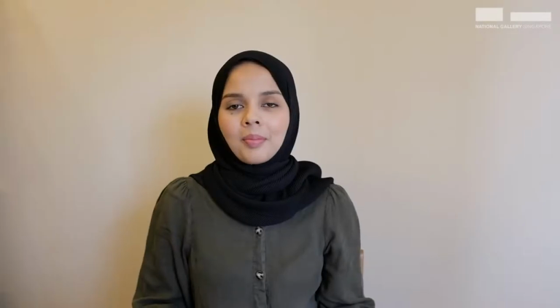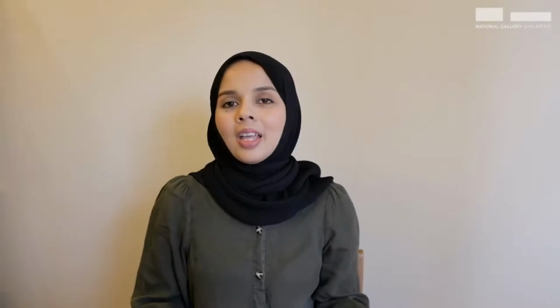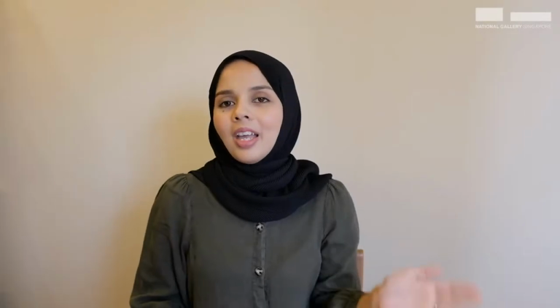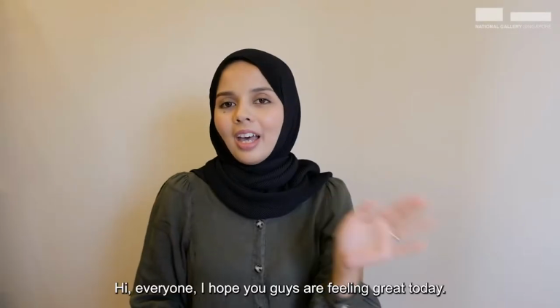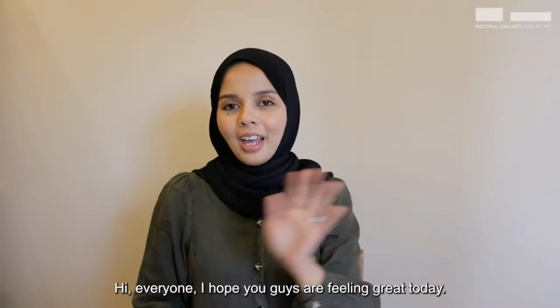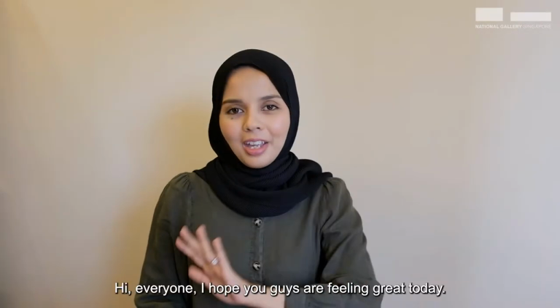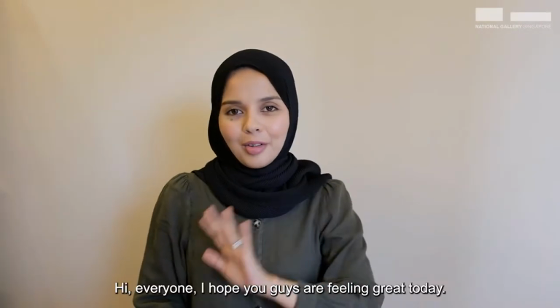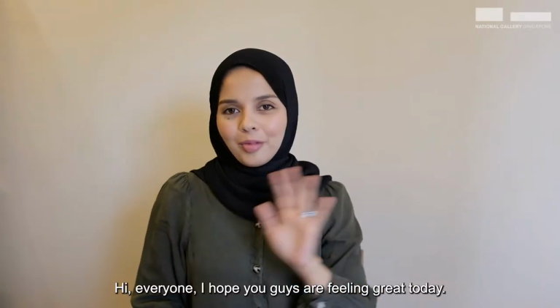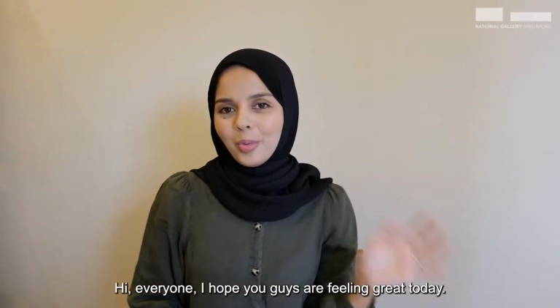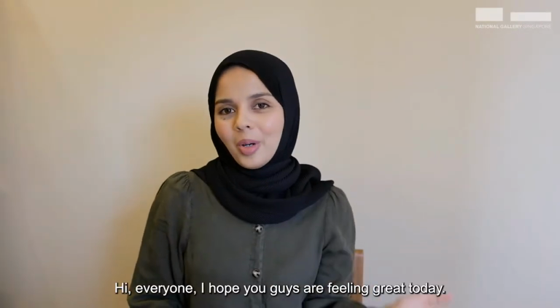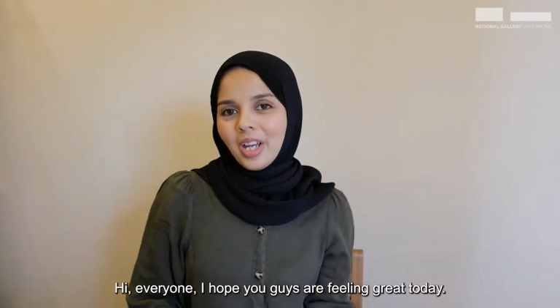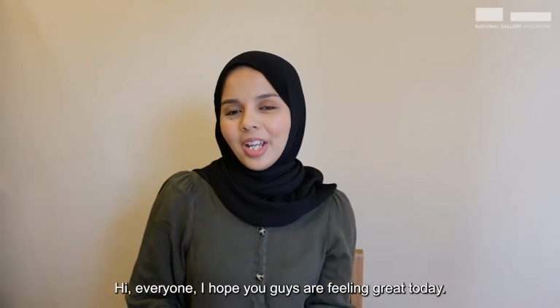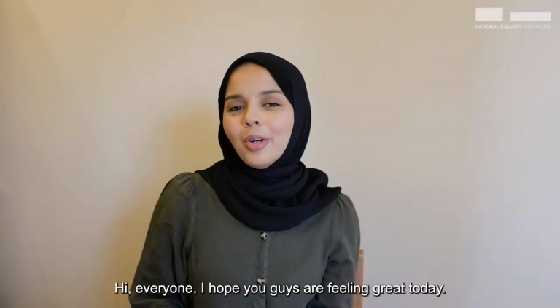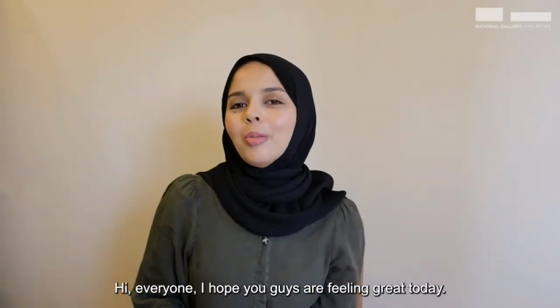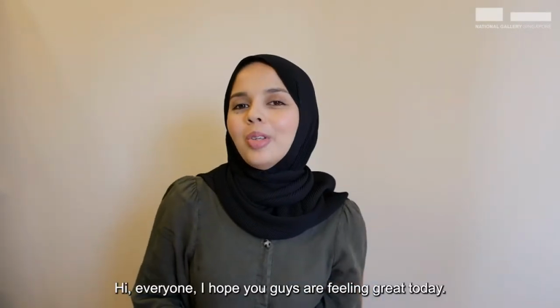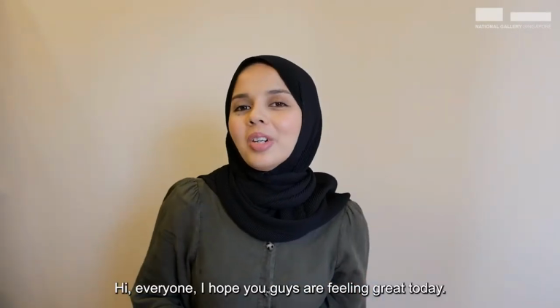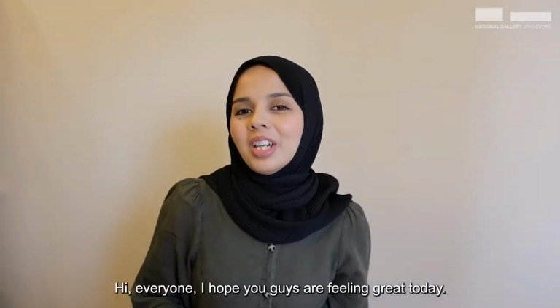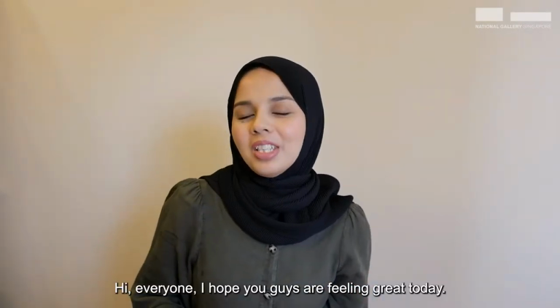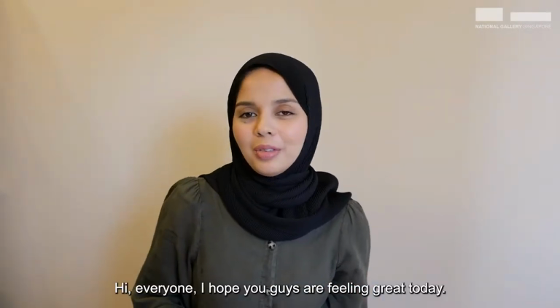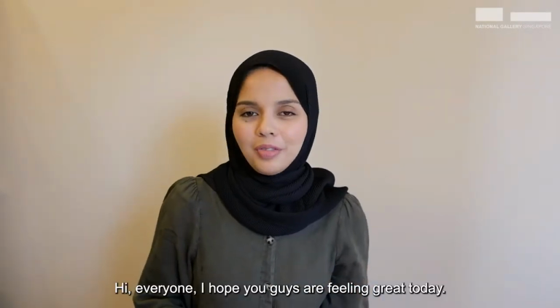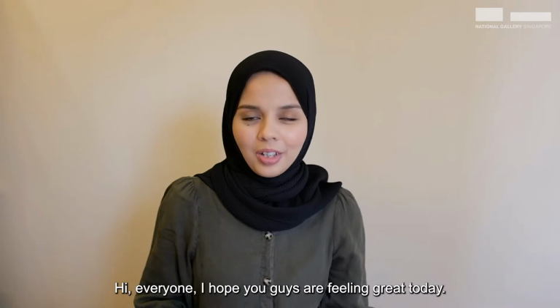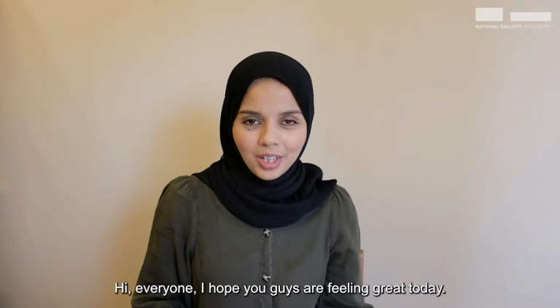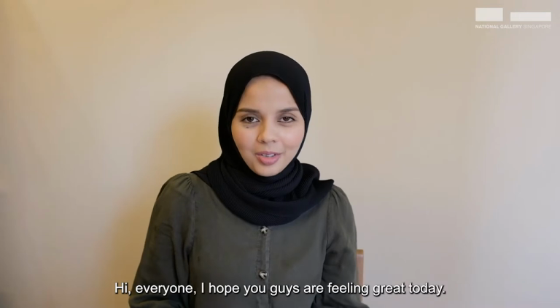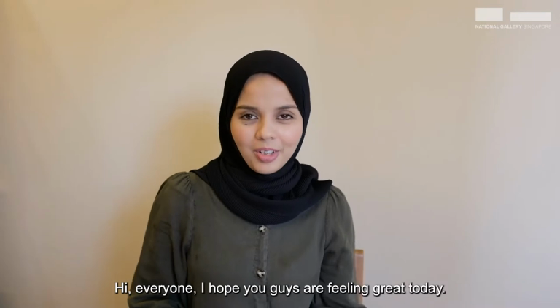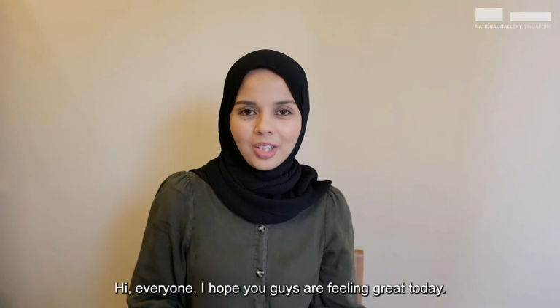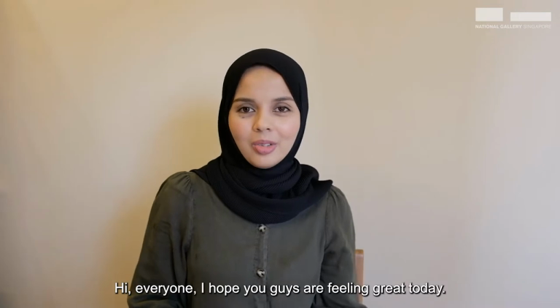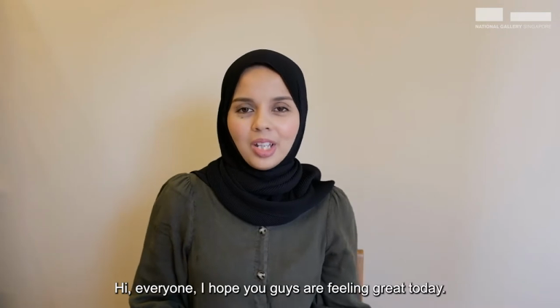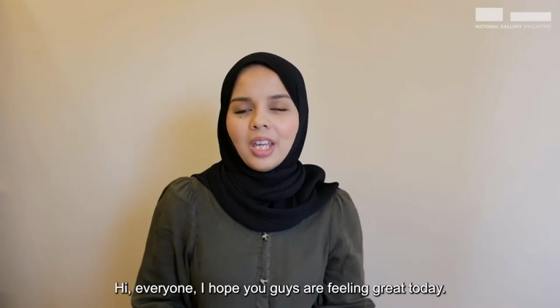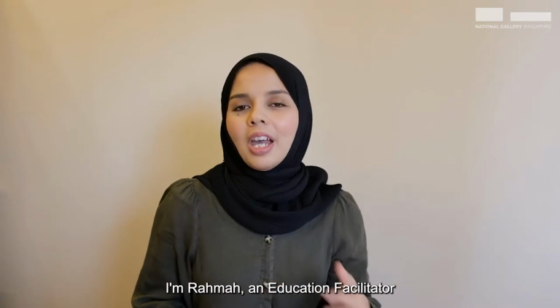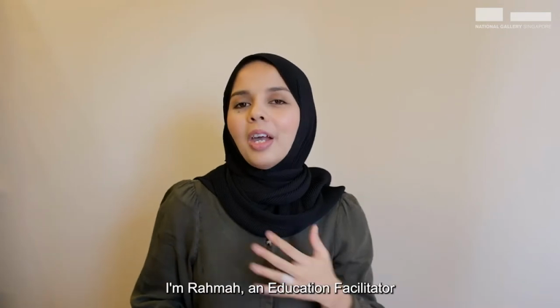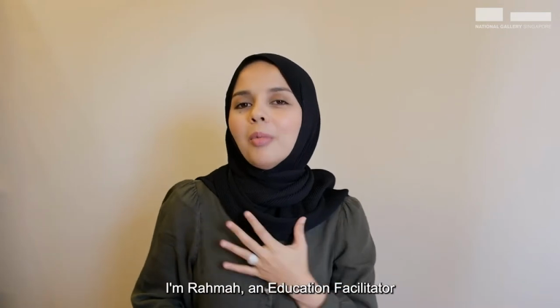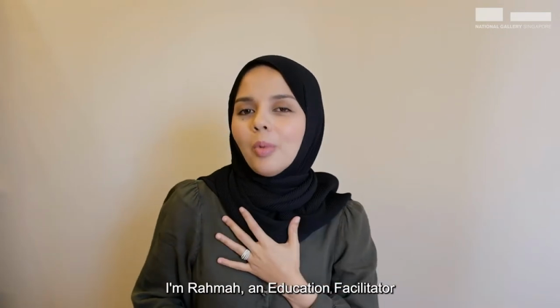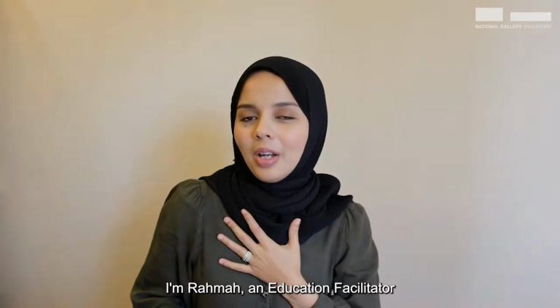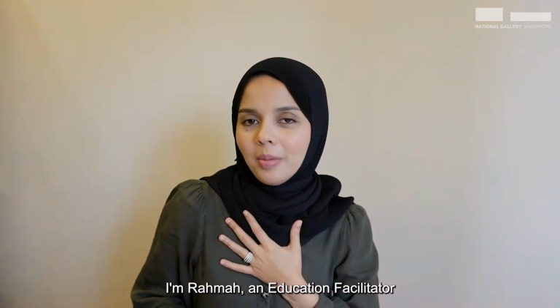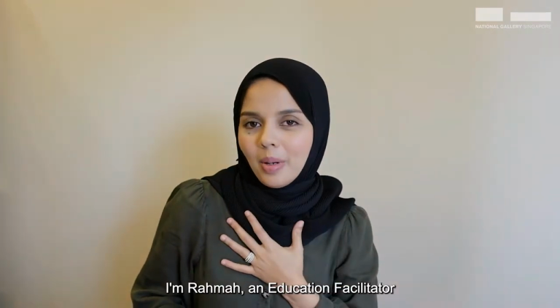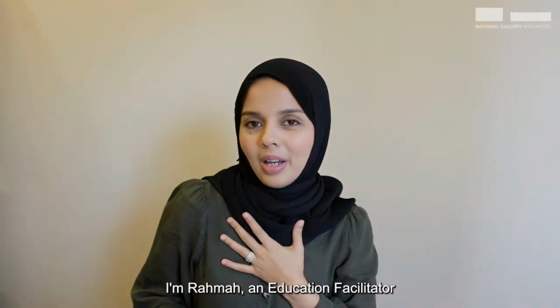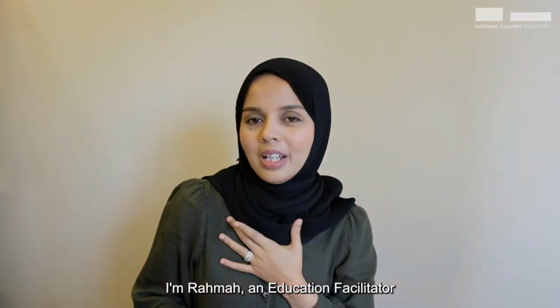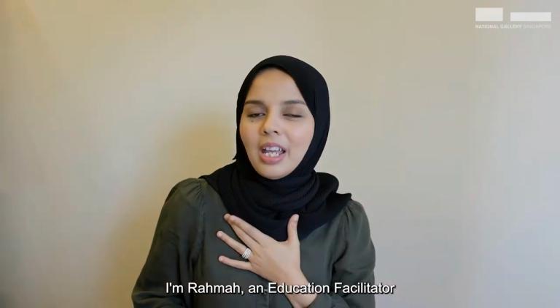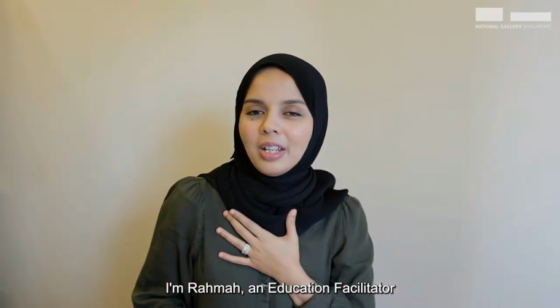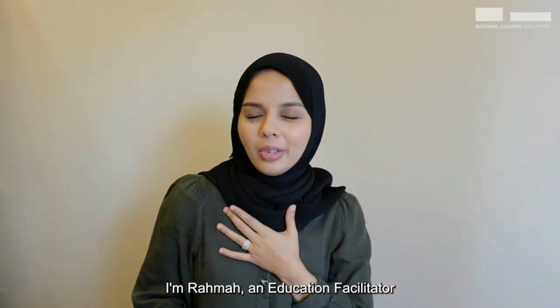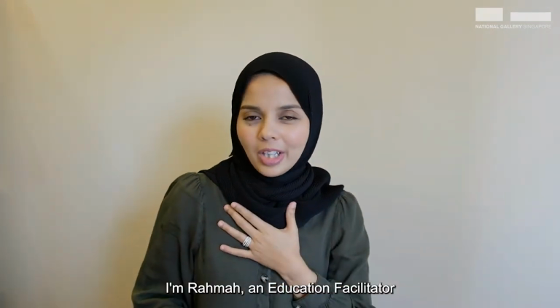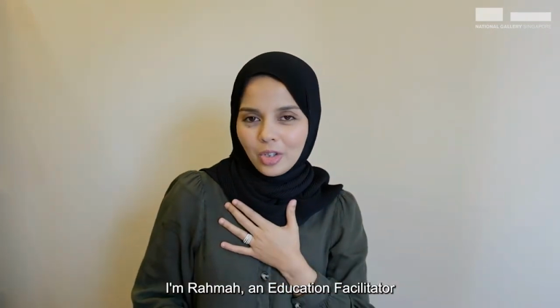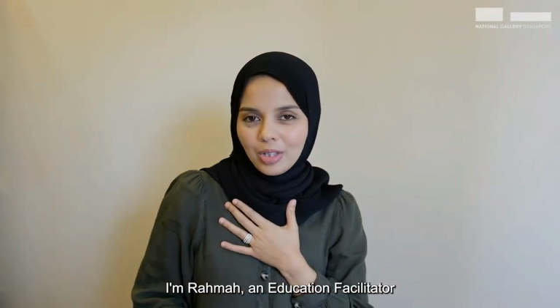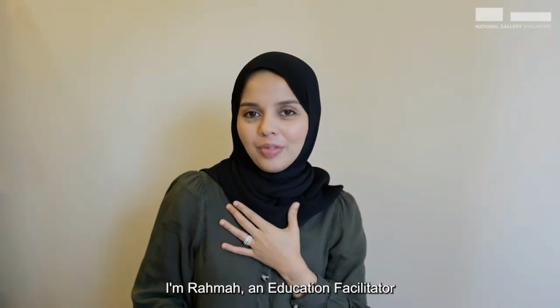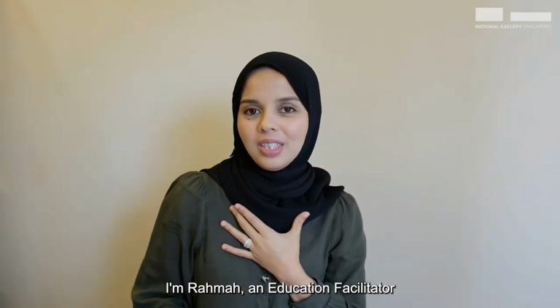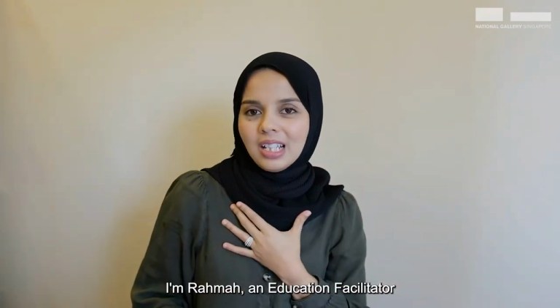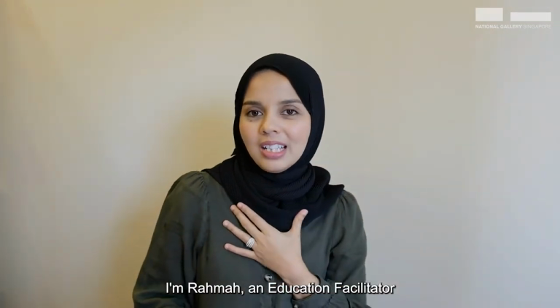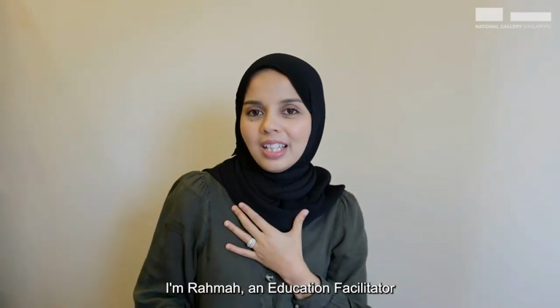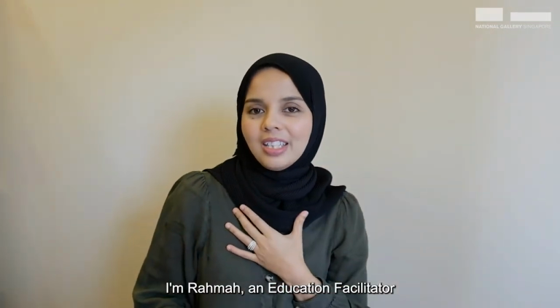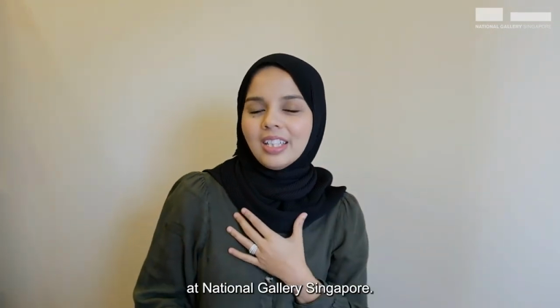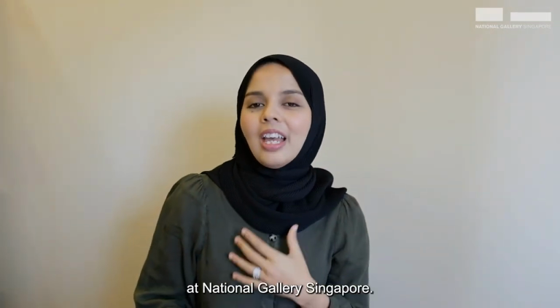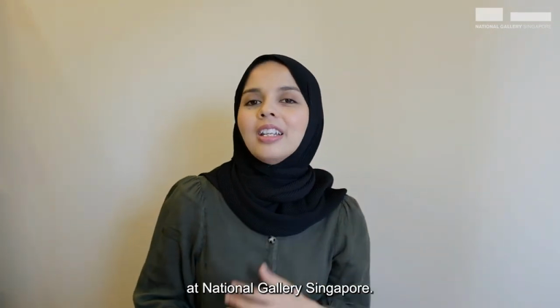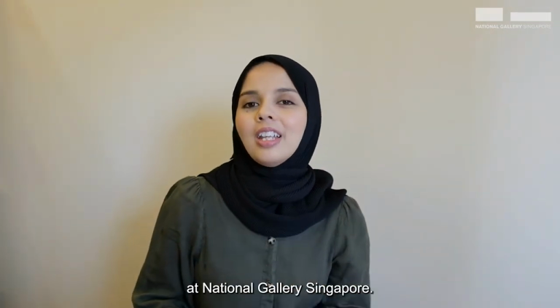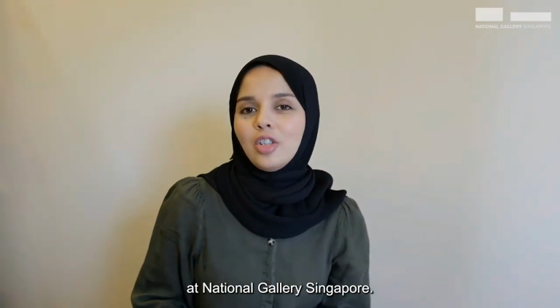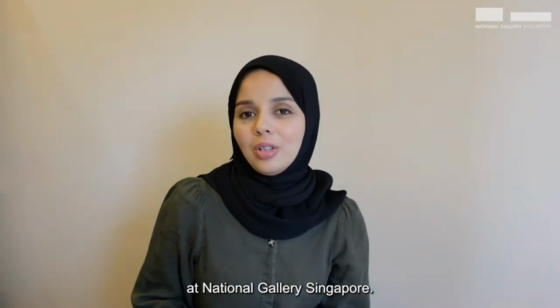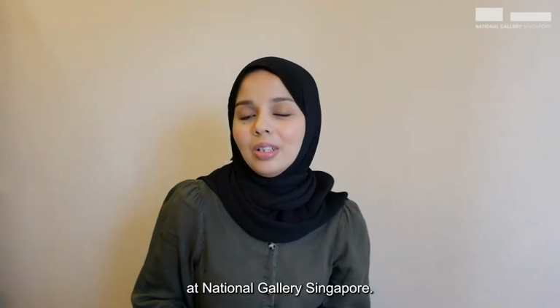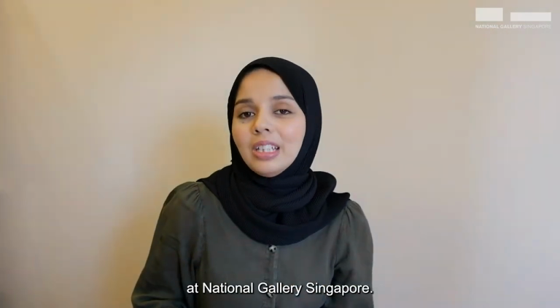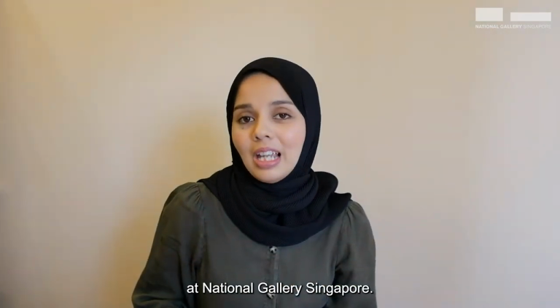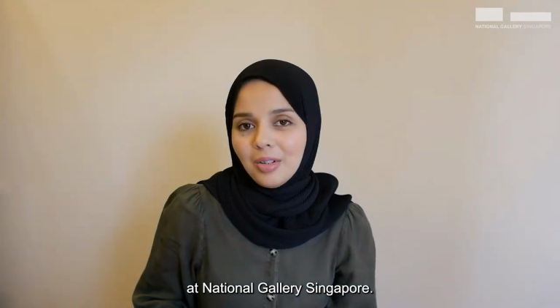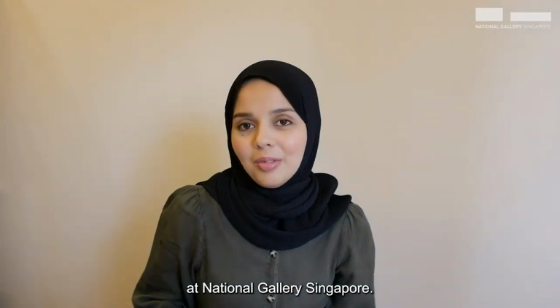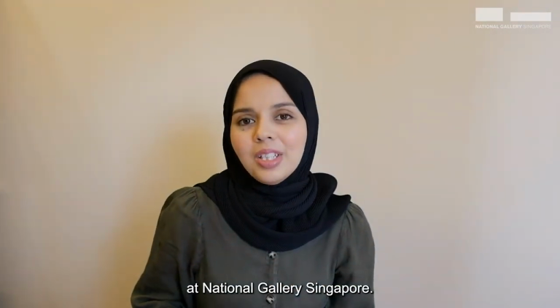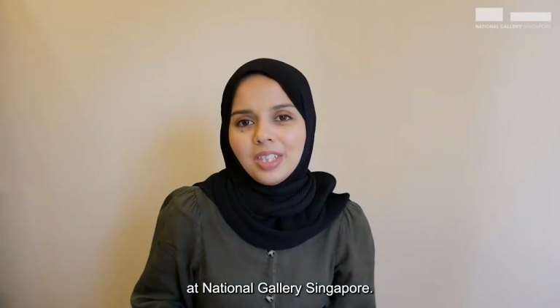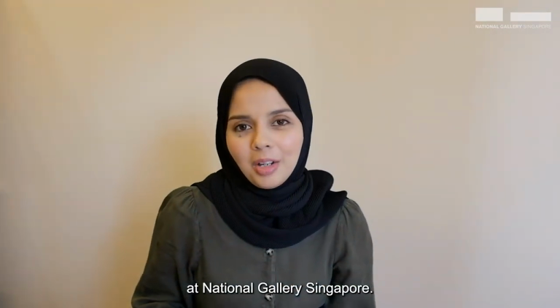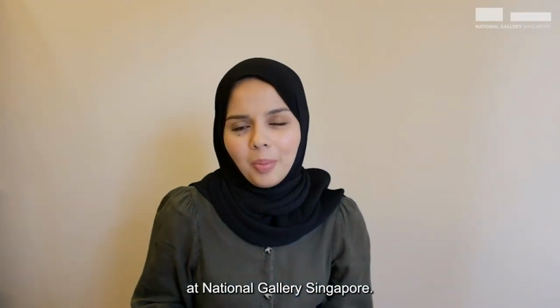Hi everyone, hope you guys are feeling great today. I'm Rahma, an Education Facilitator at National Gallery Singapore.